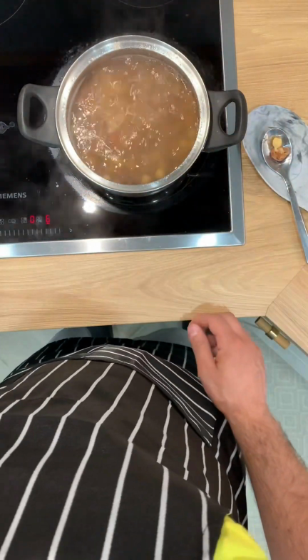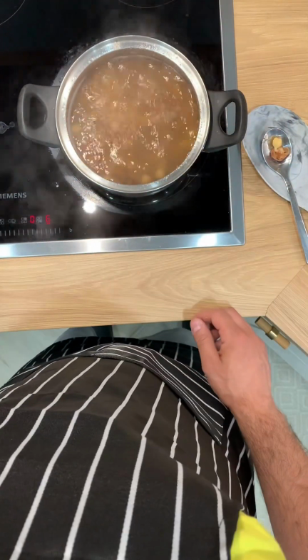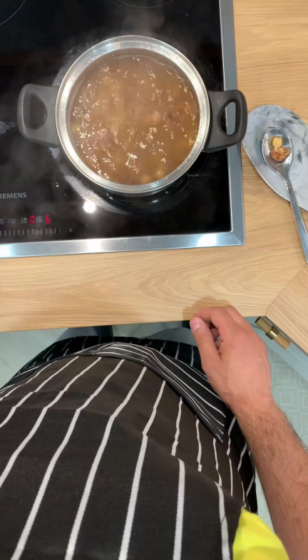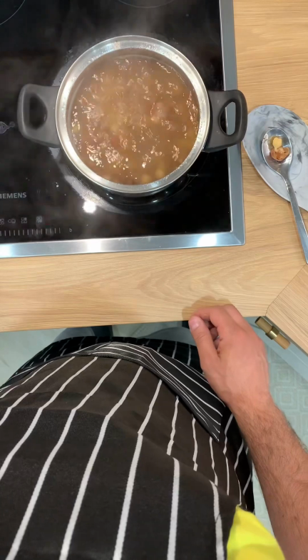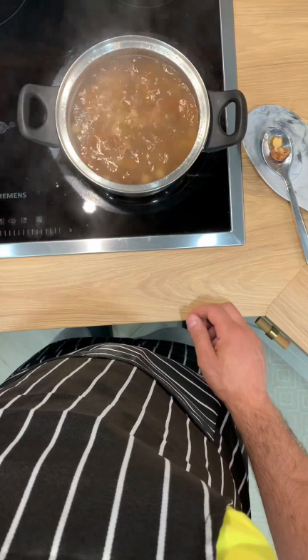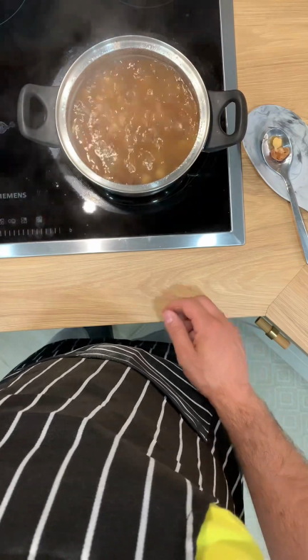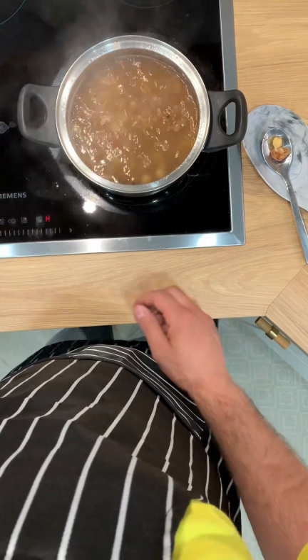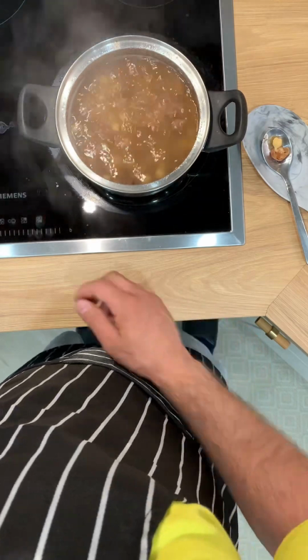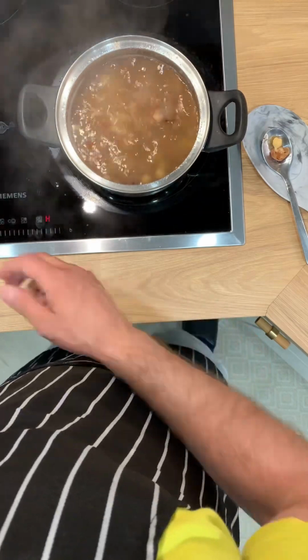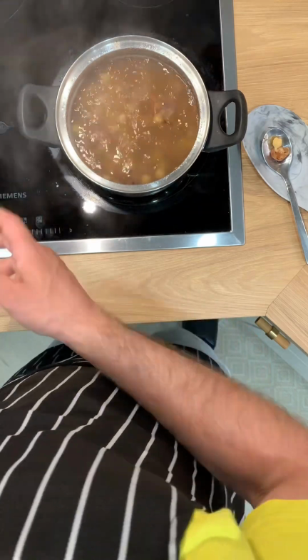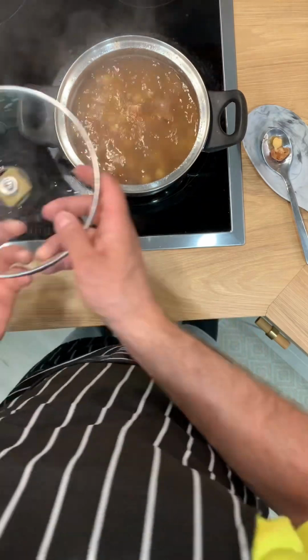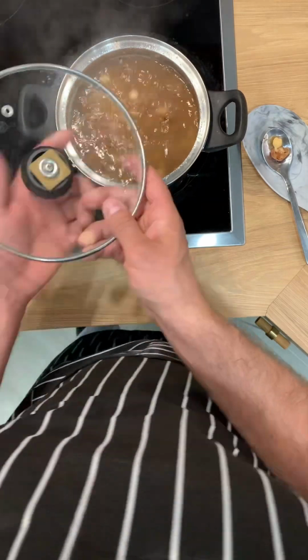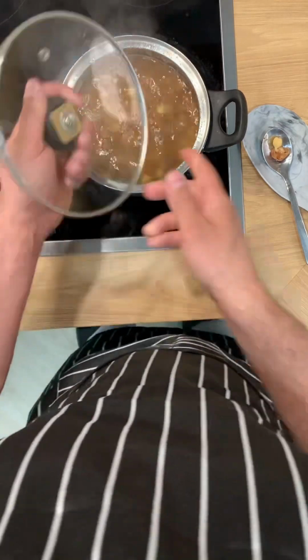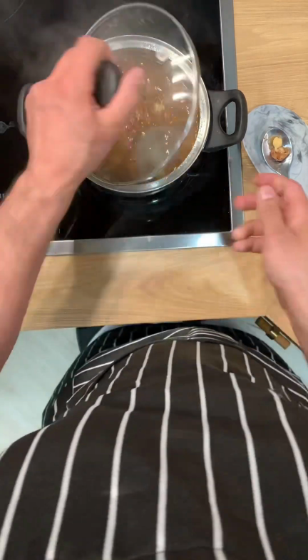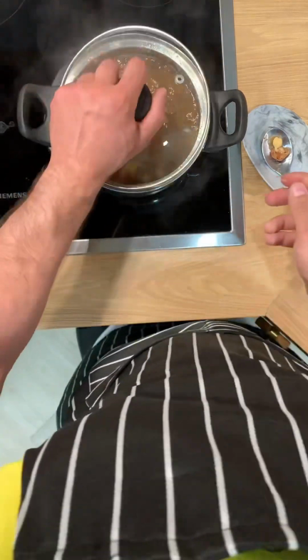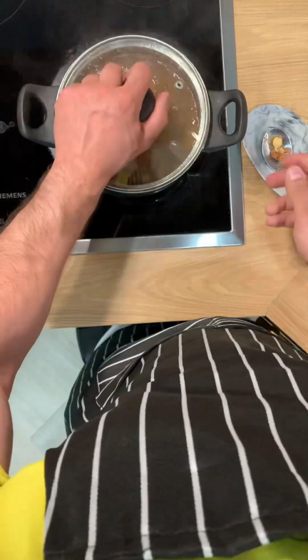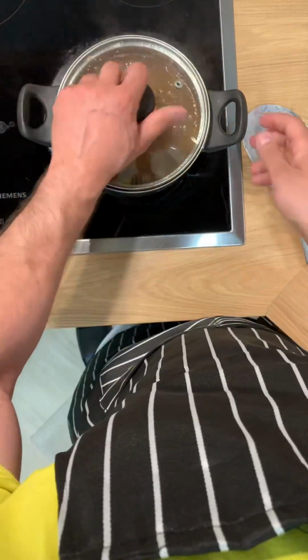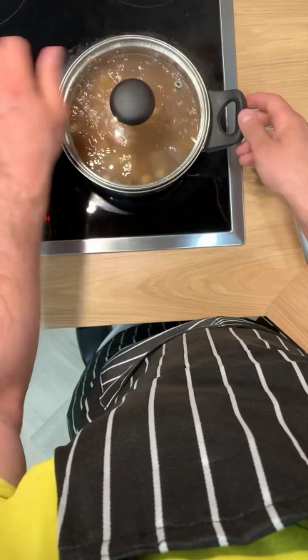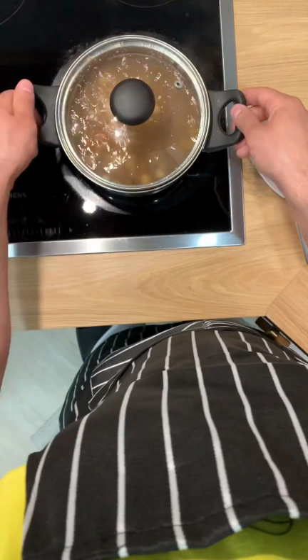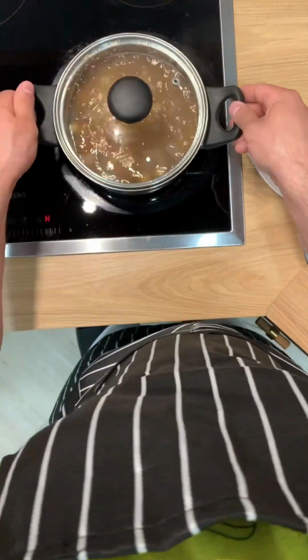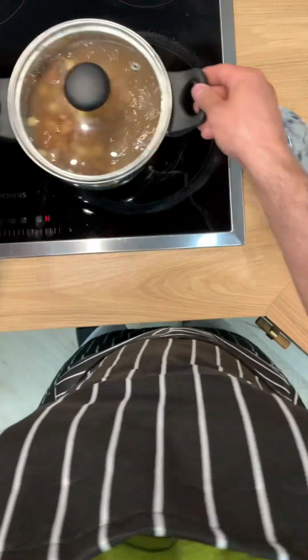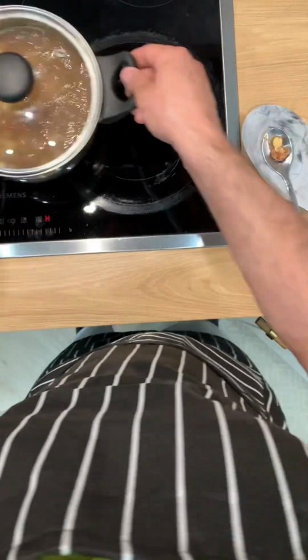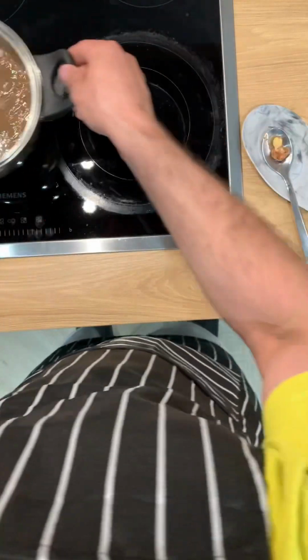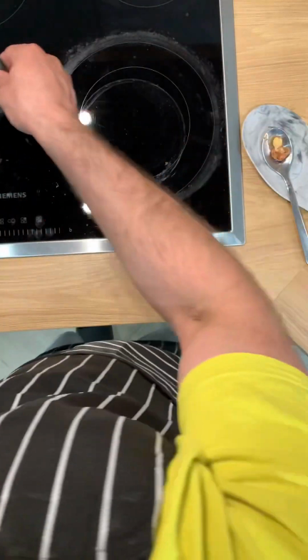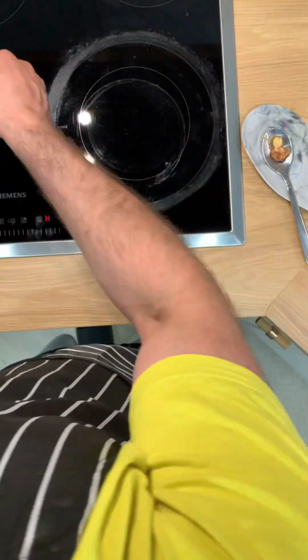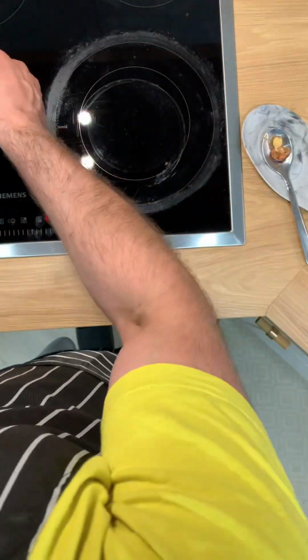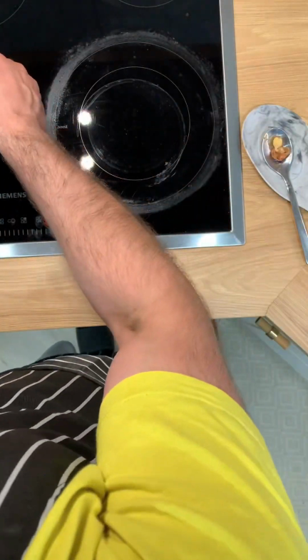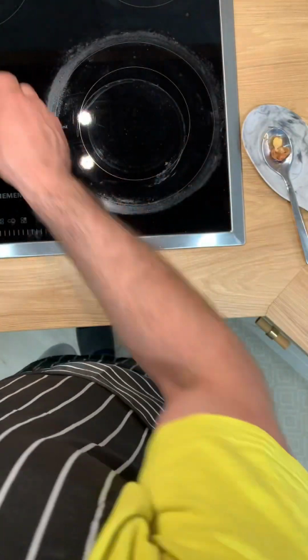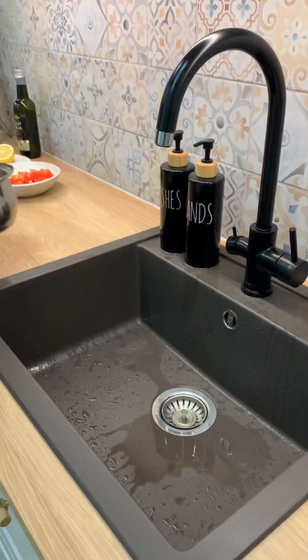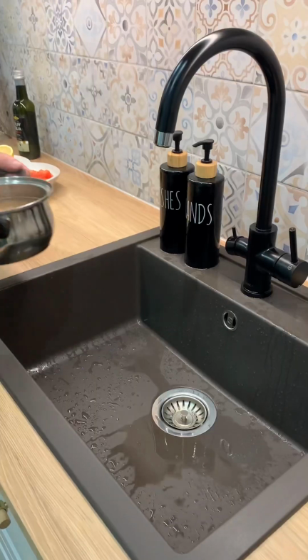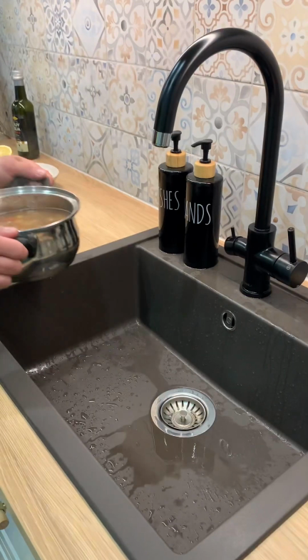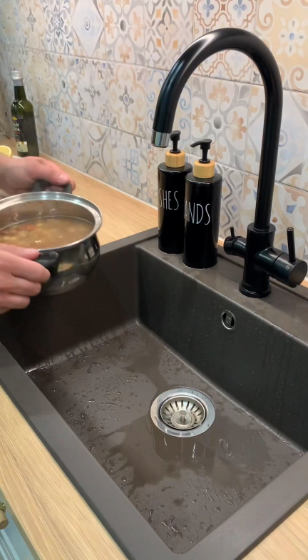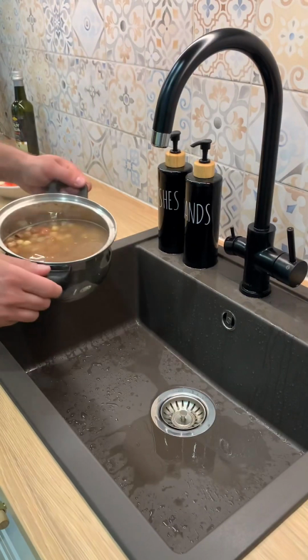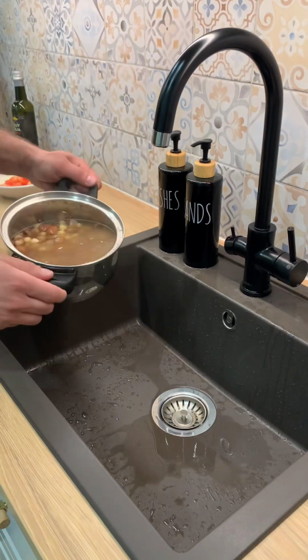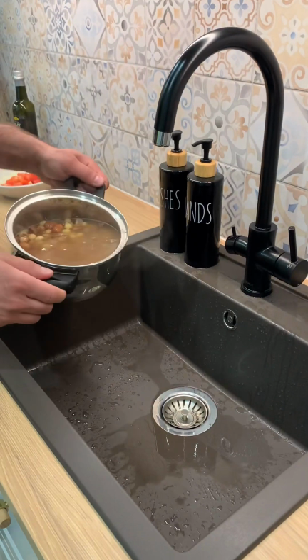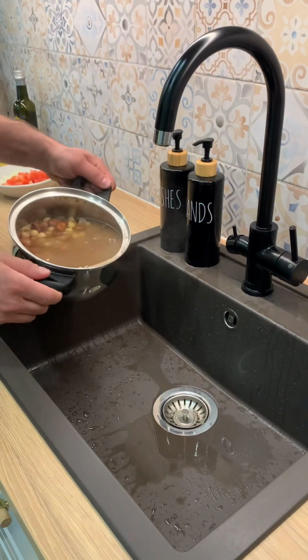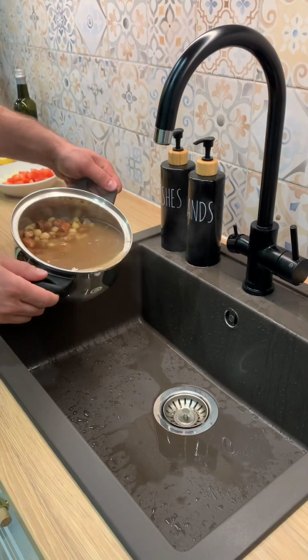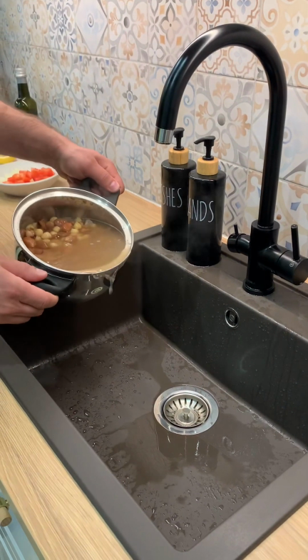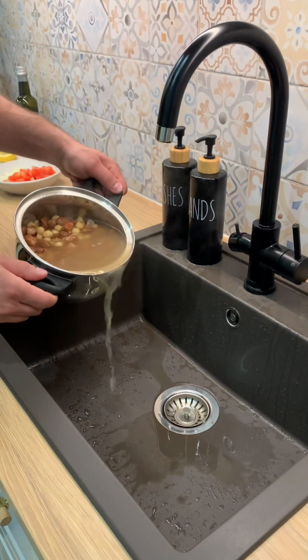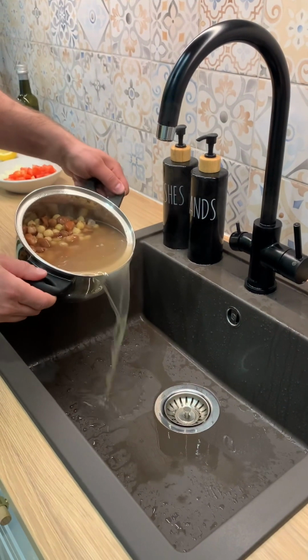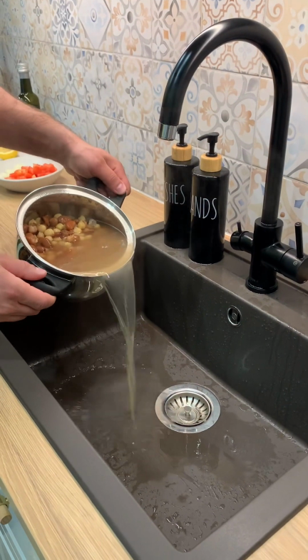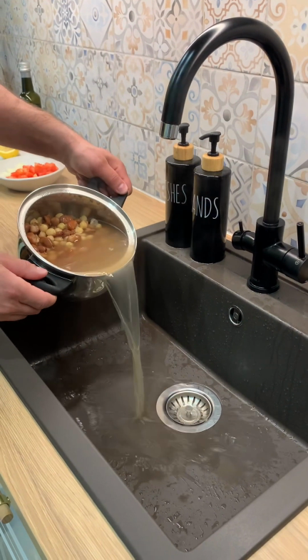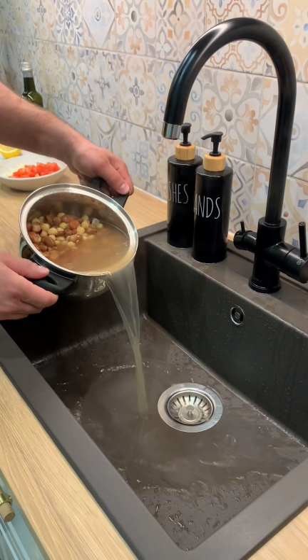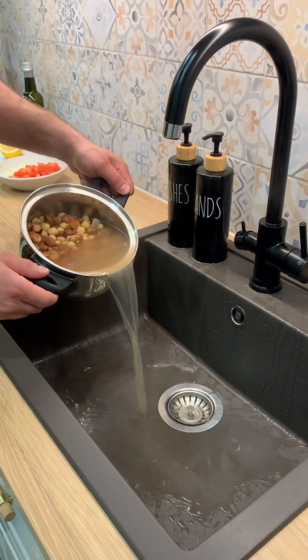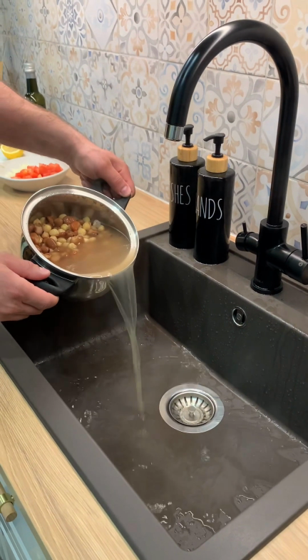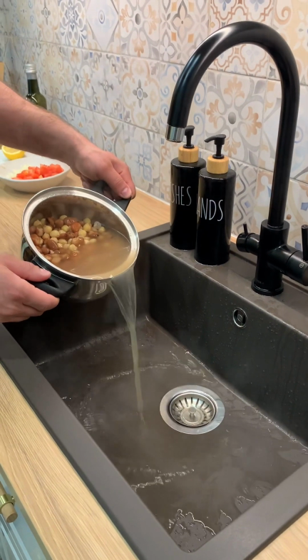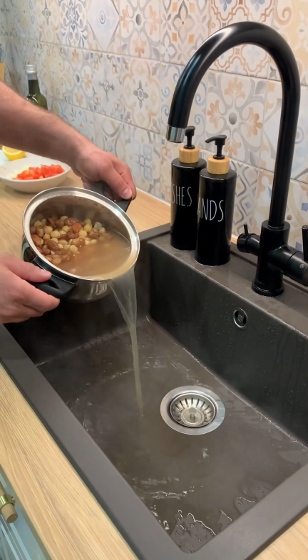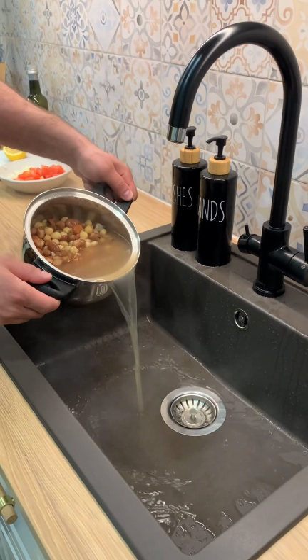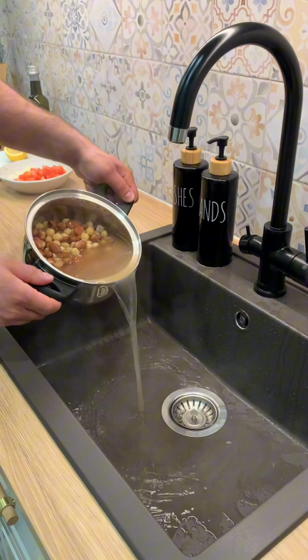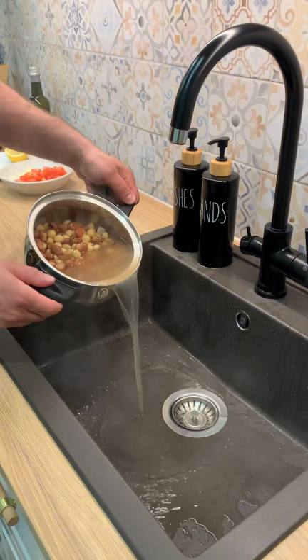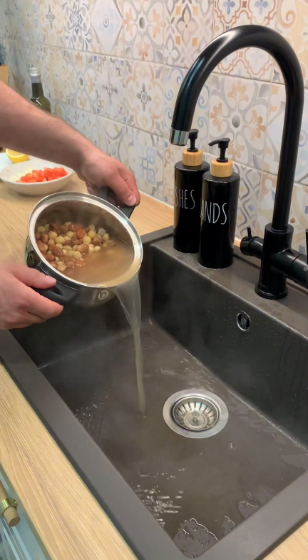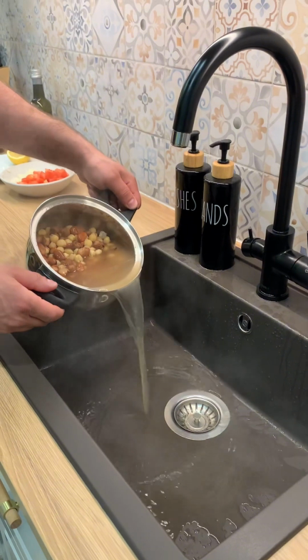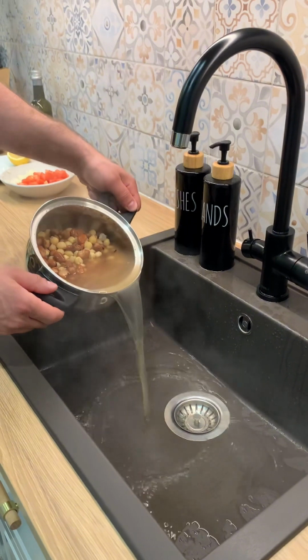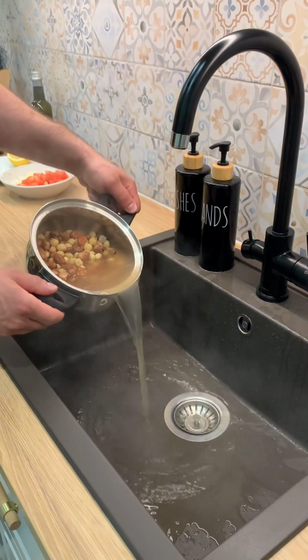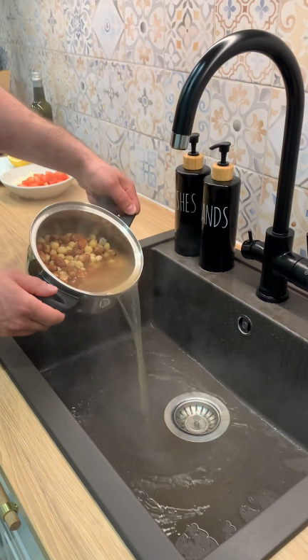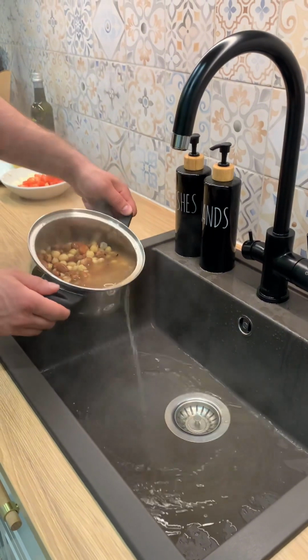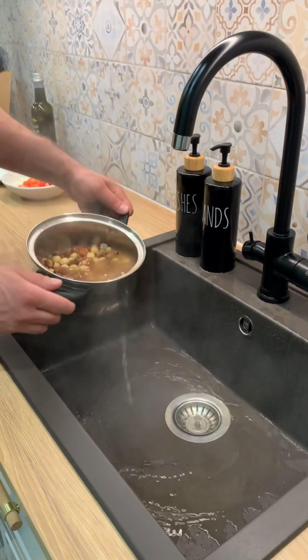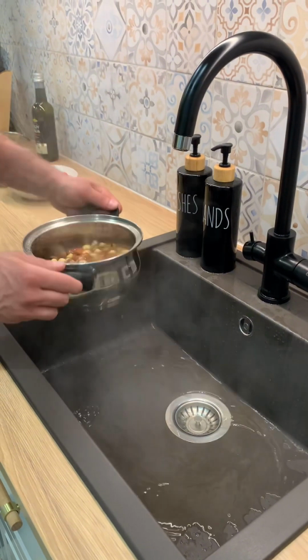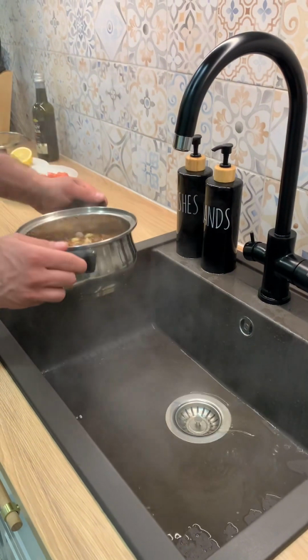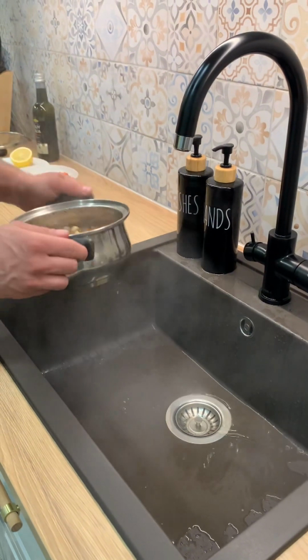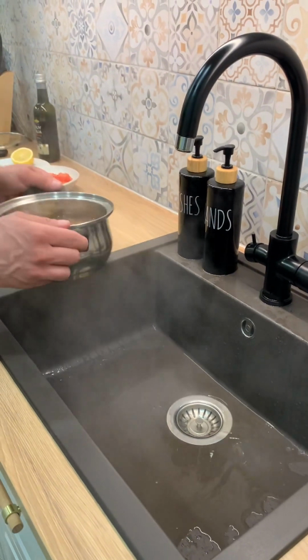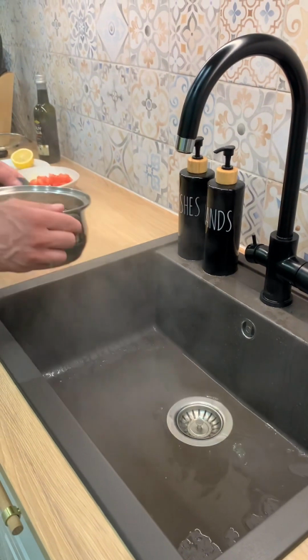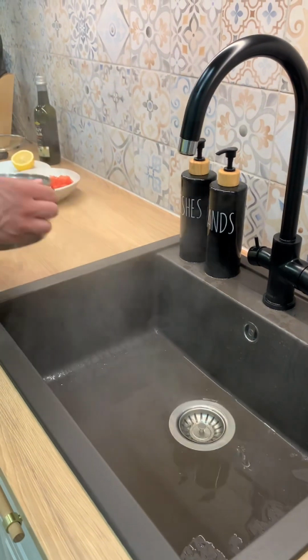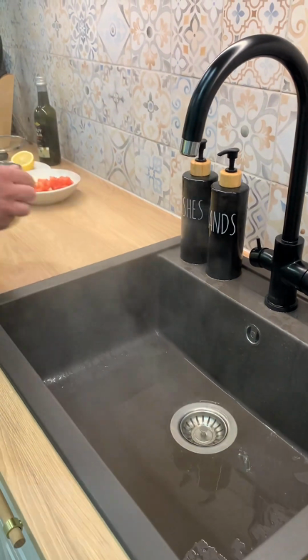I'm going to go ahead and put the other side. I'm going to put it on. I'm going to put it together.